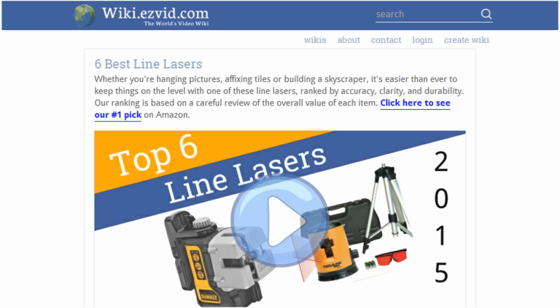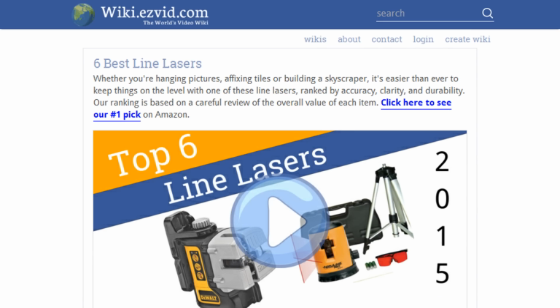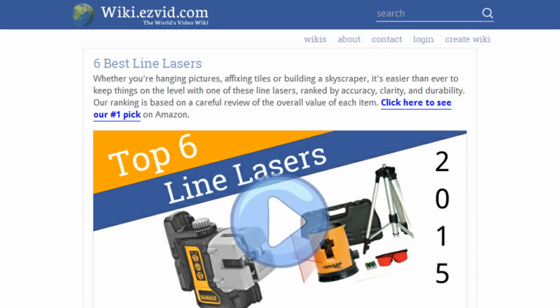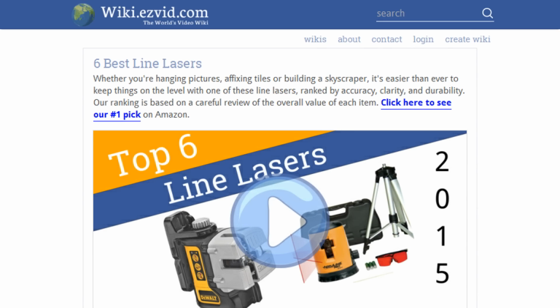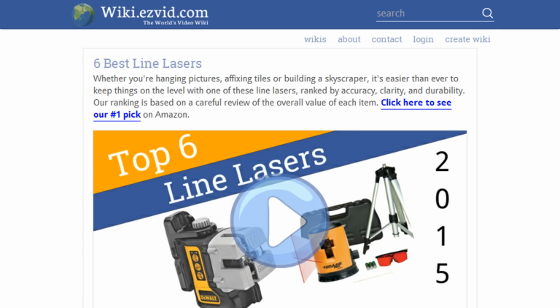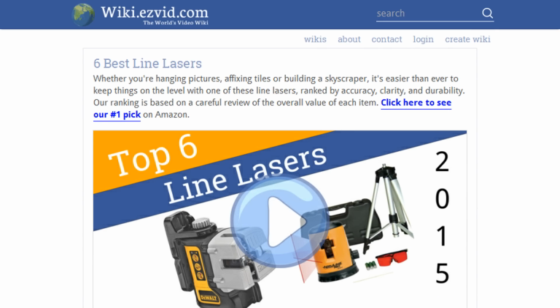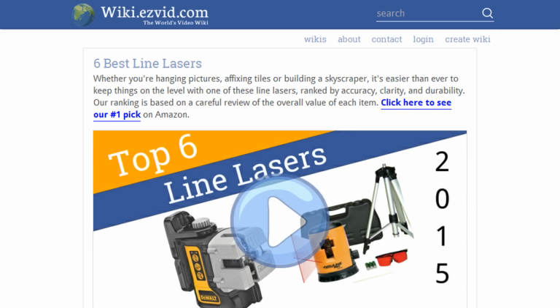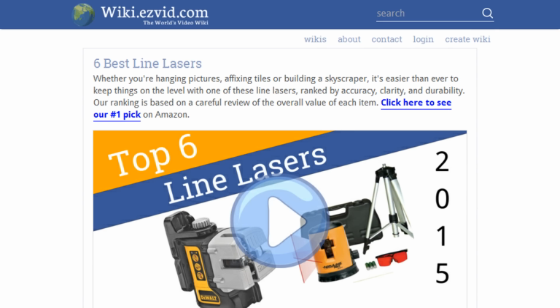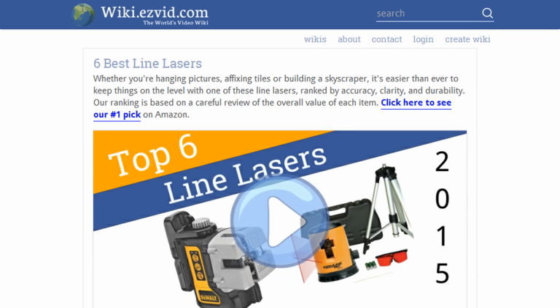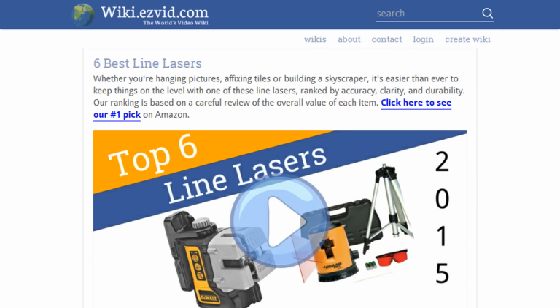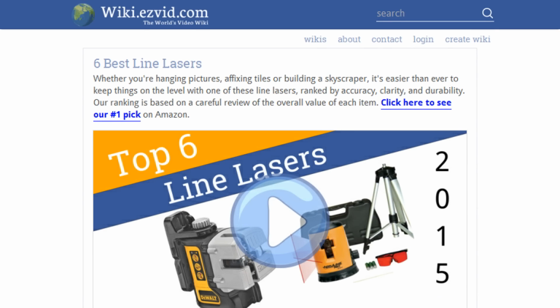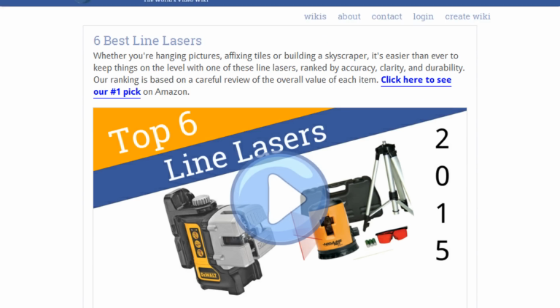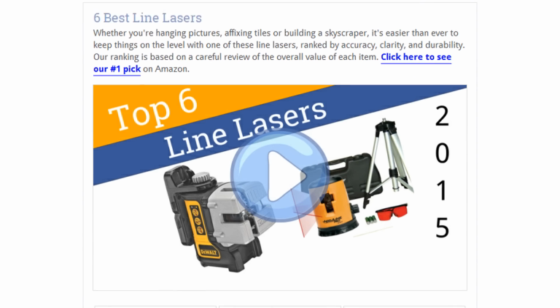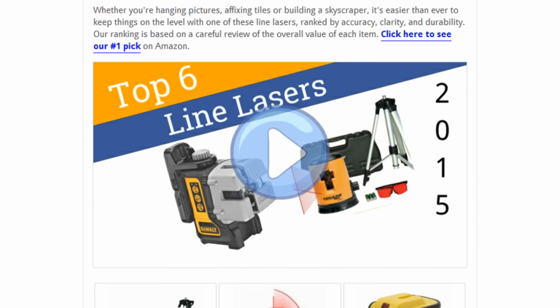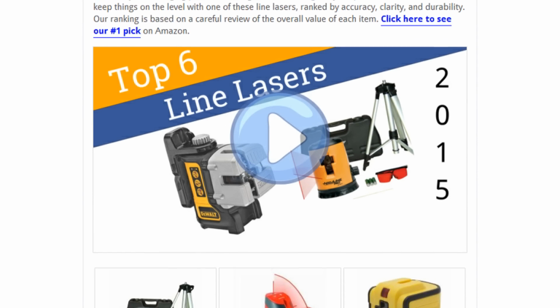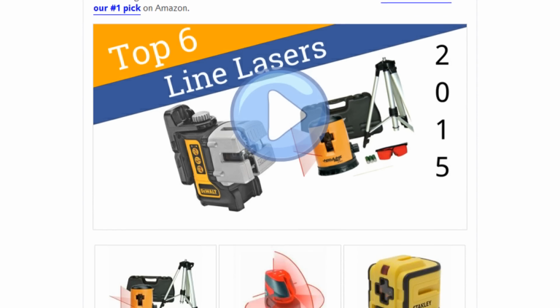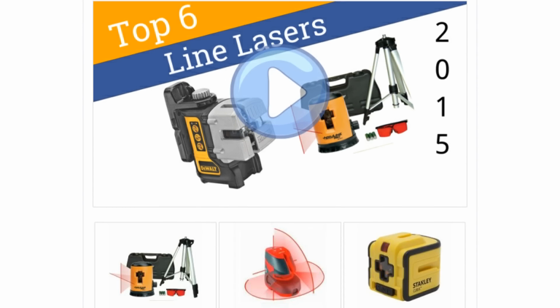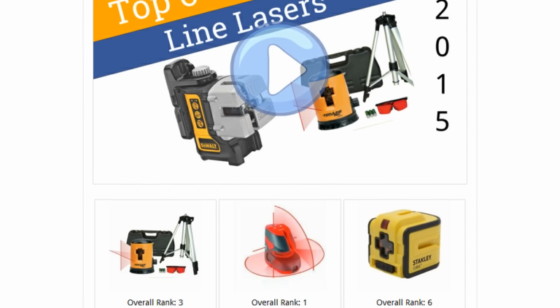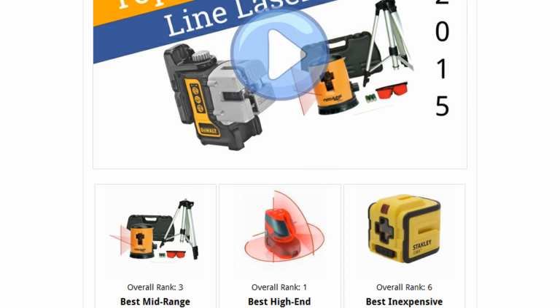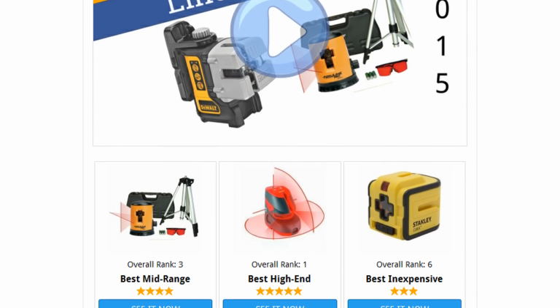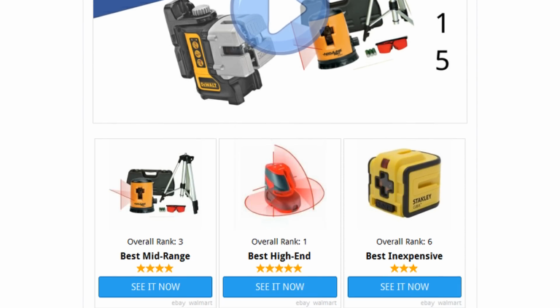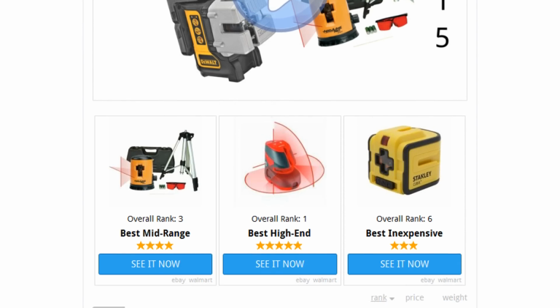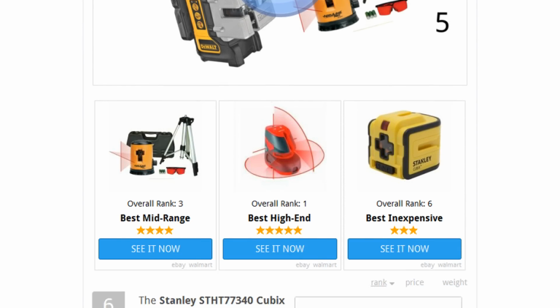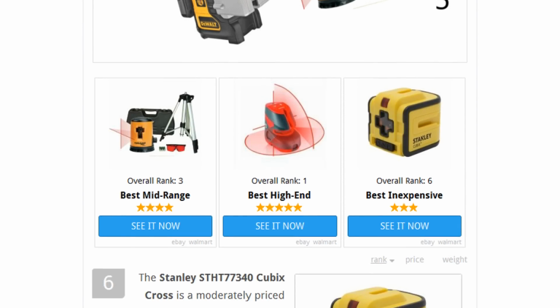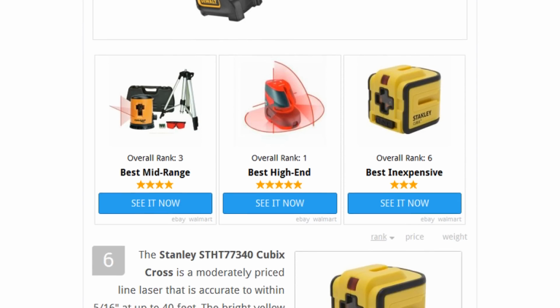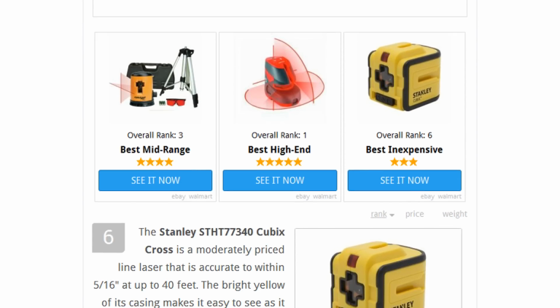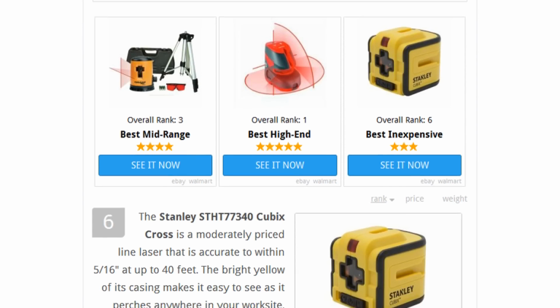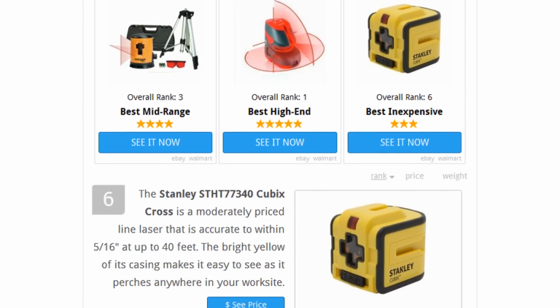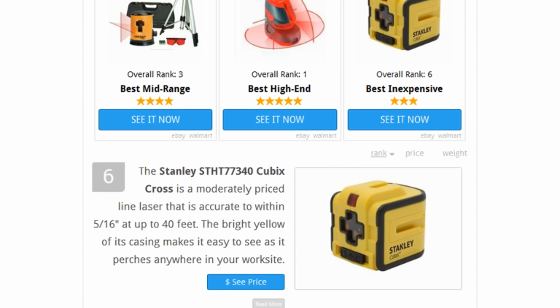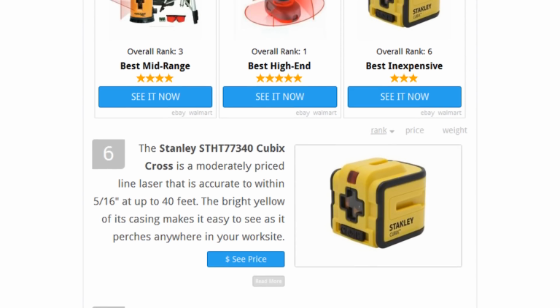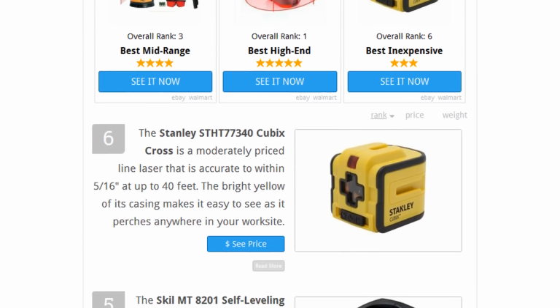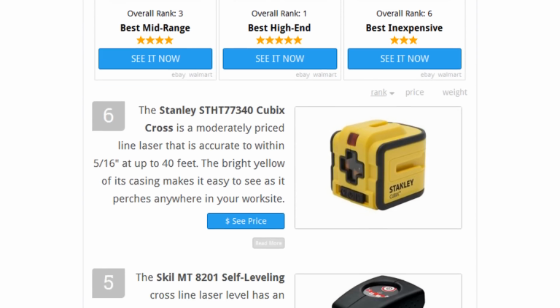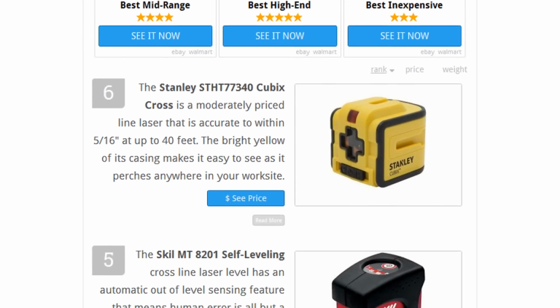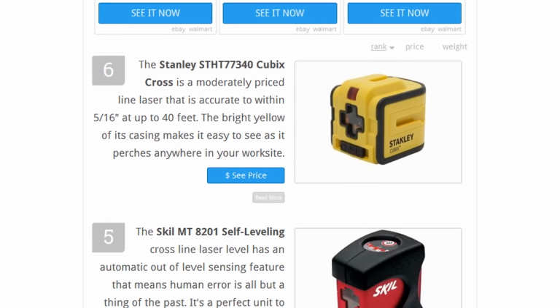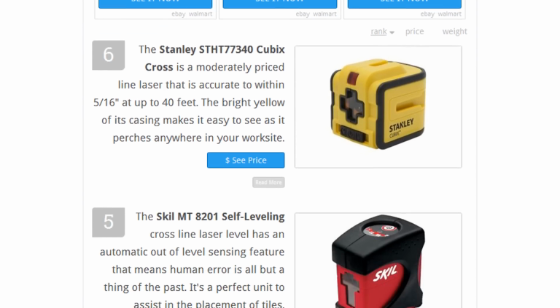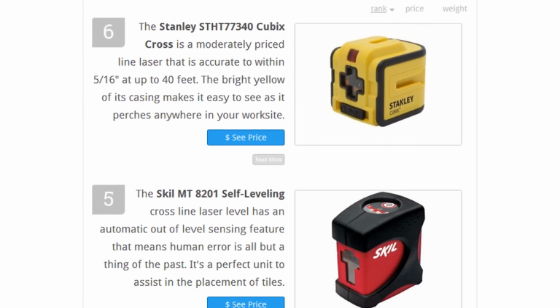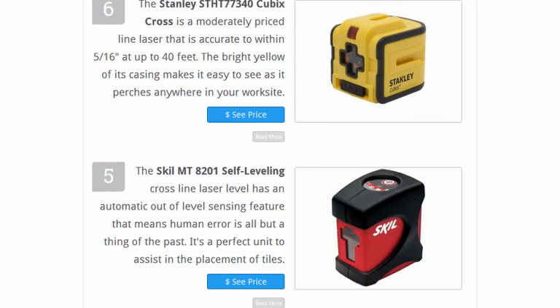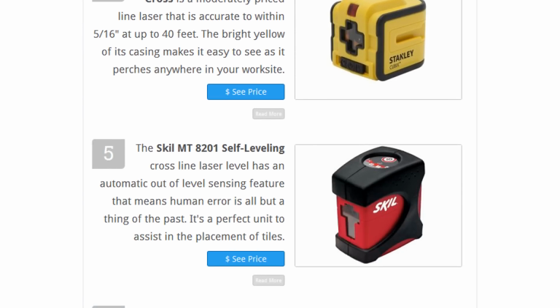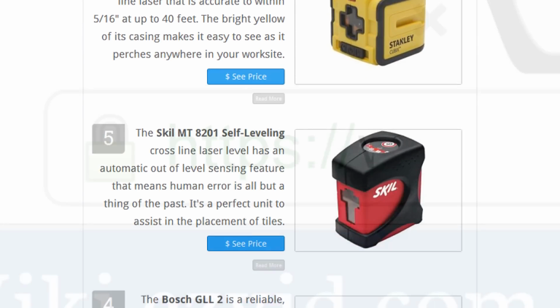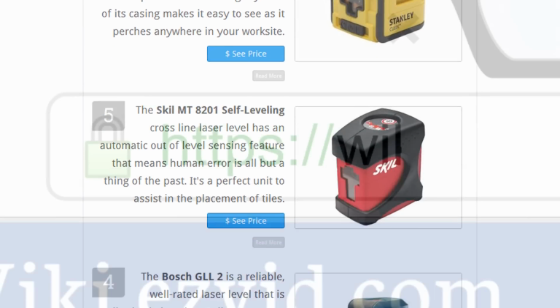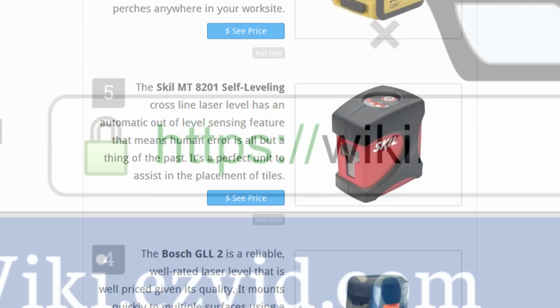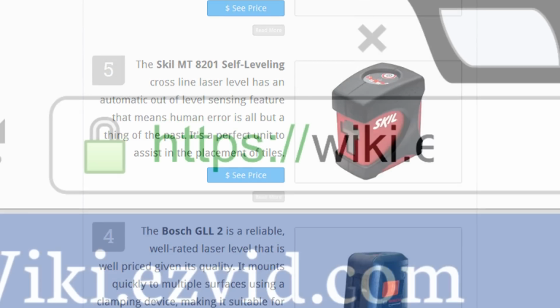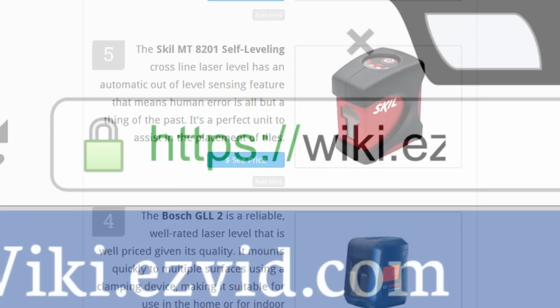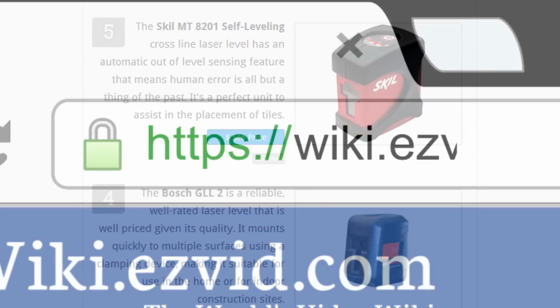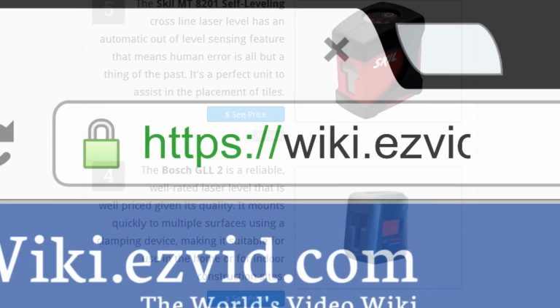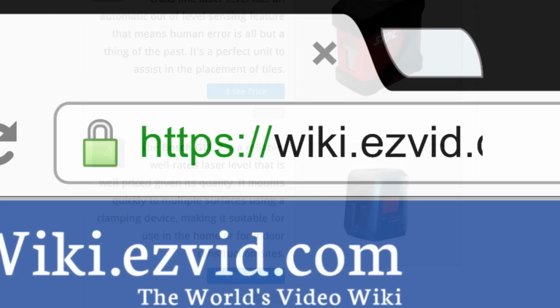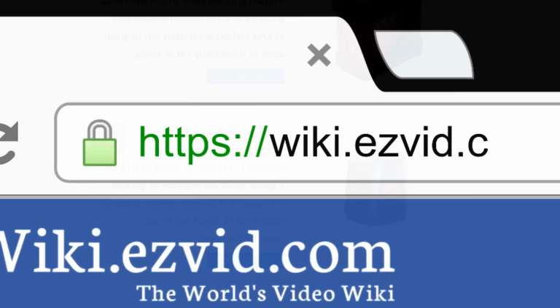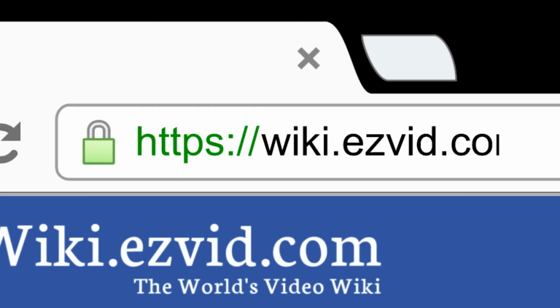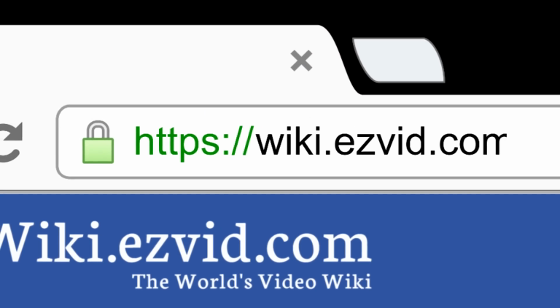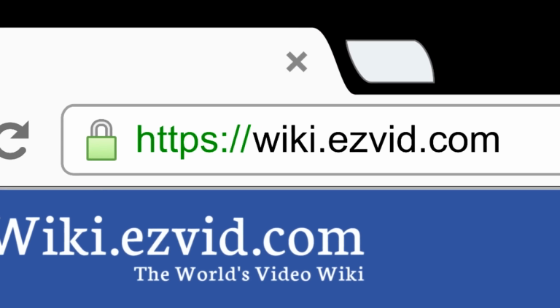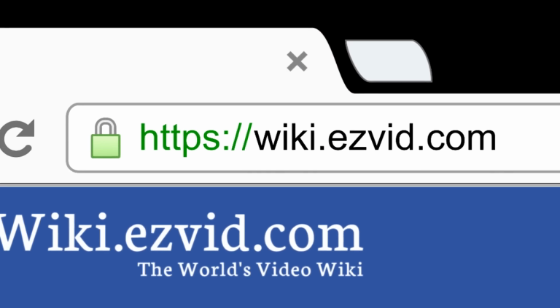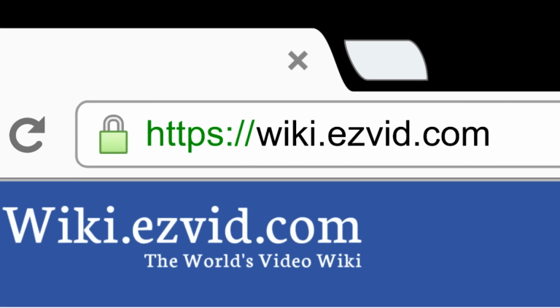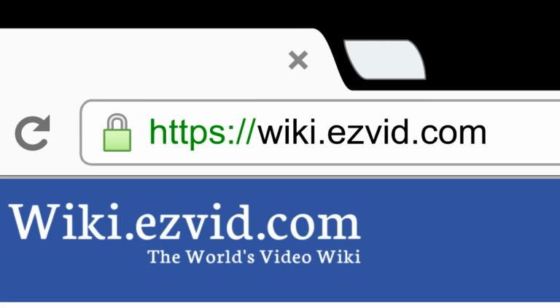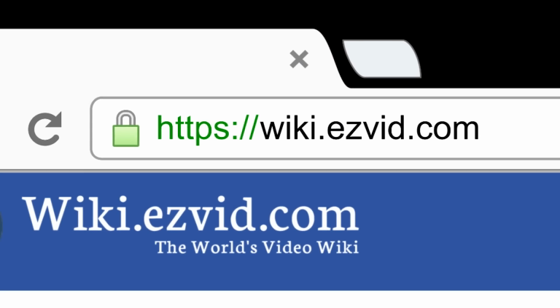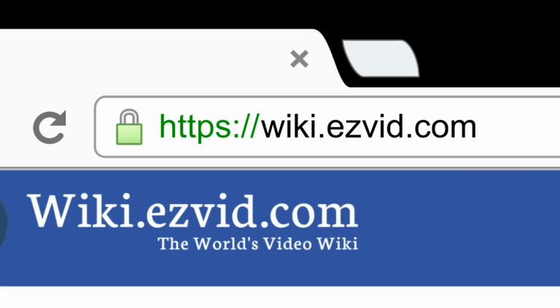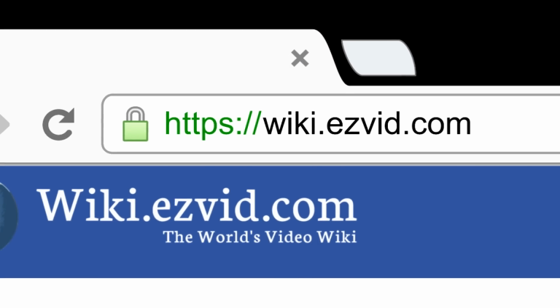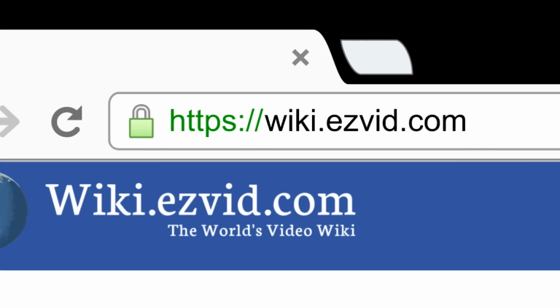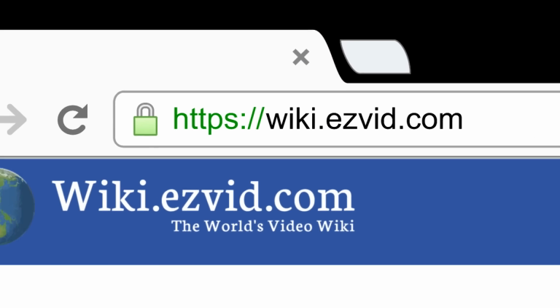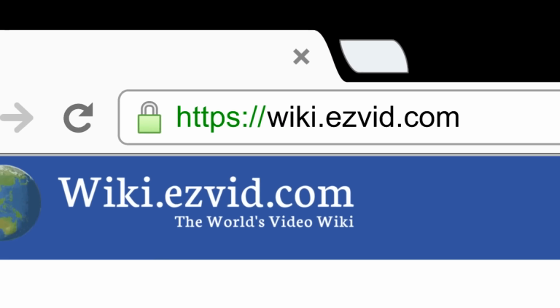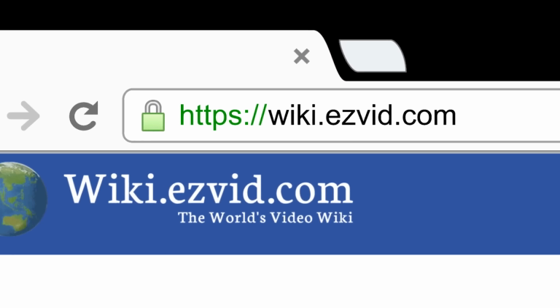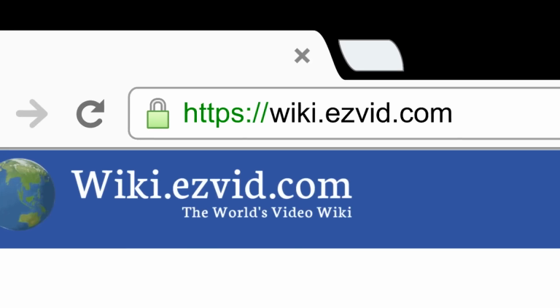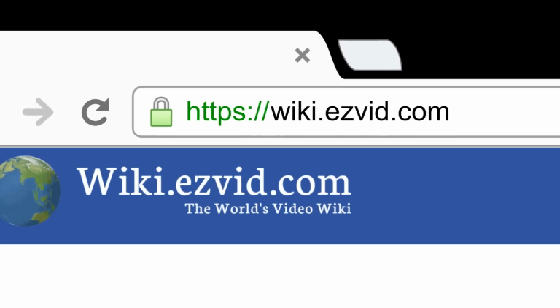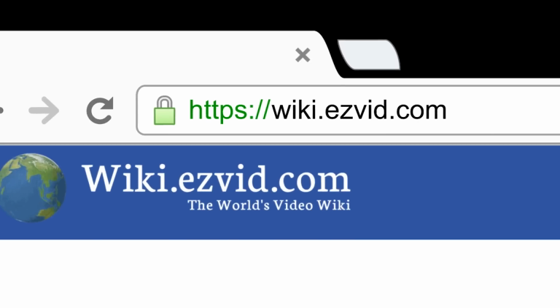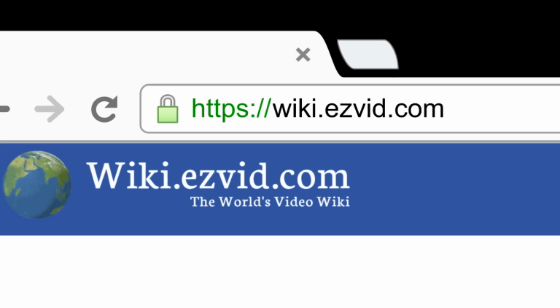To see all this stuff, go to wiki.easyvid.com and search for line lasers, or click beneath this video.